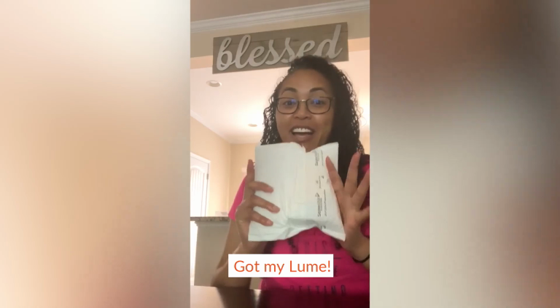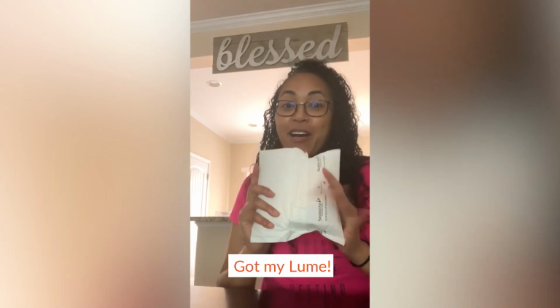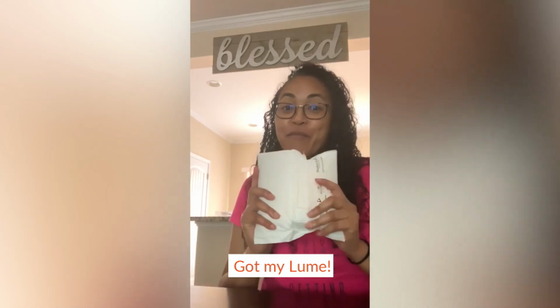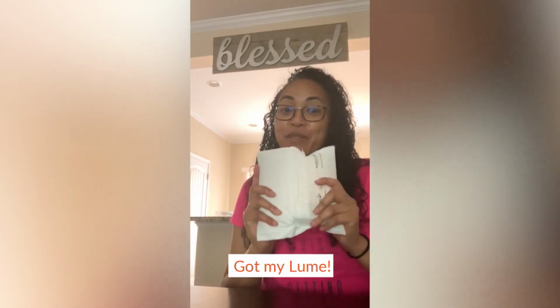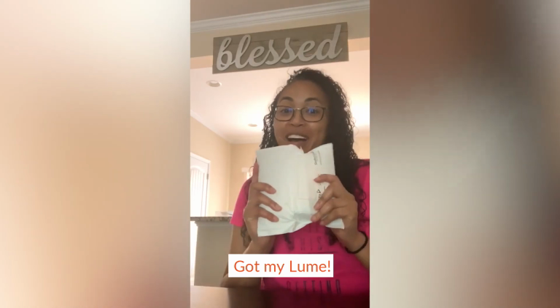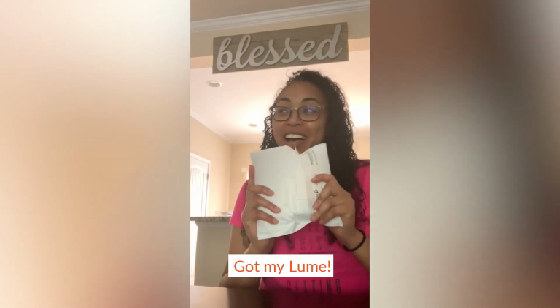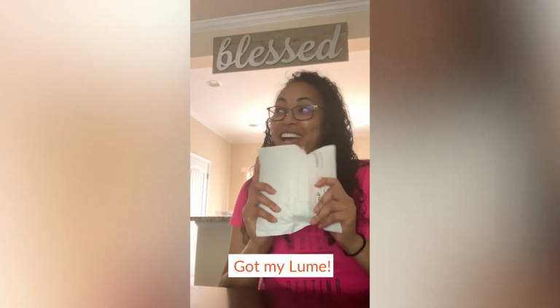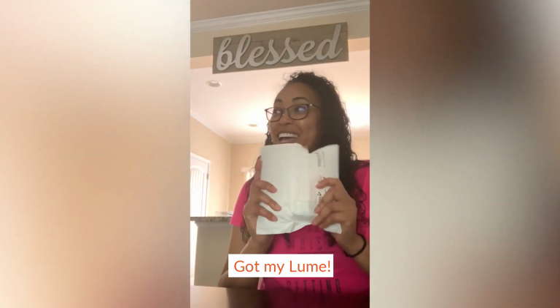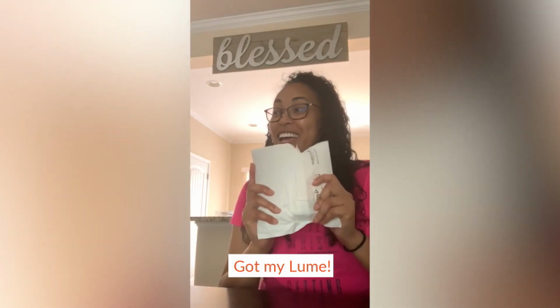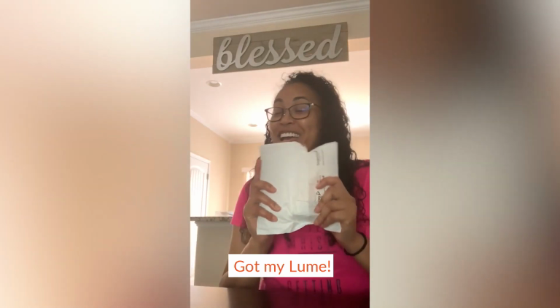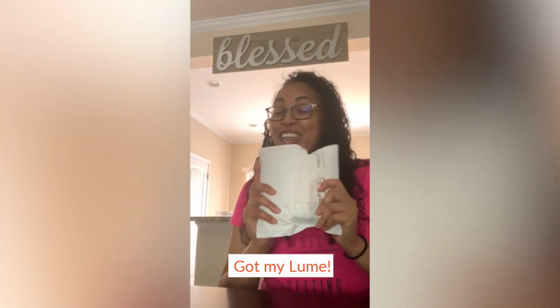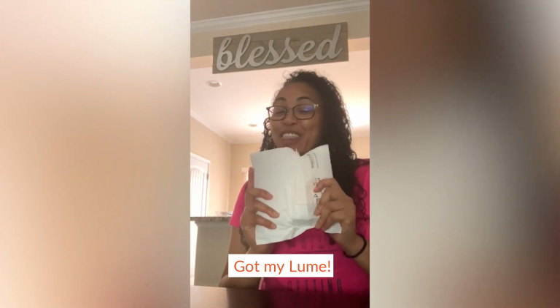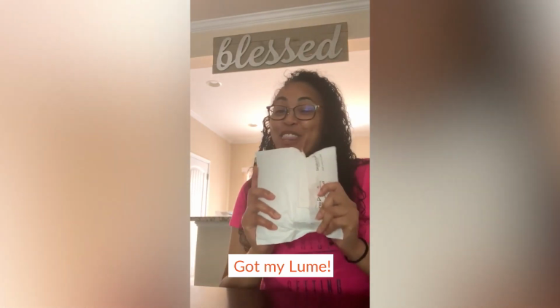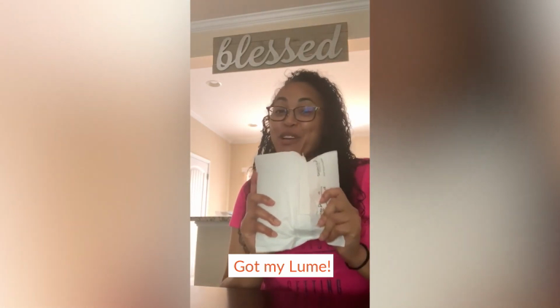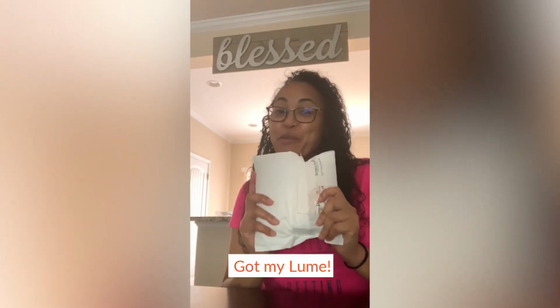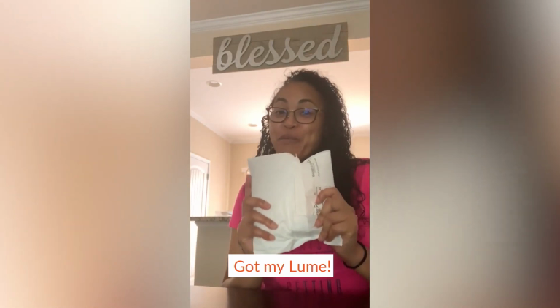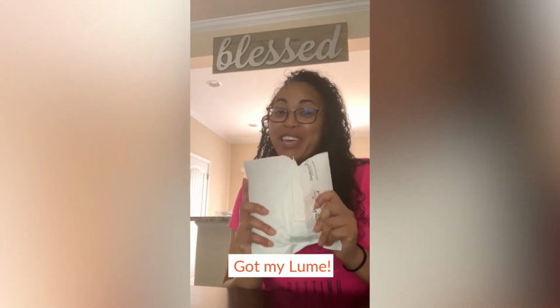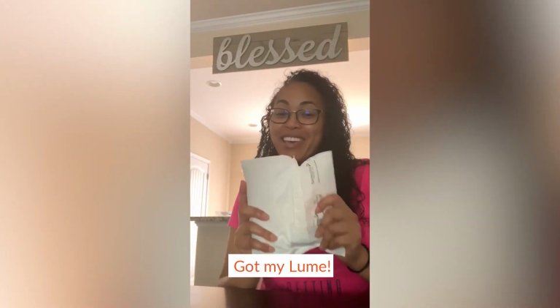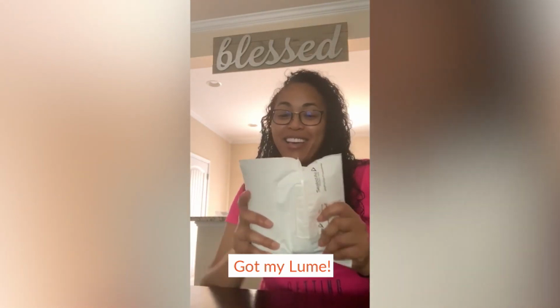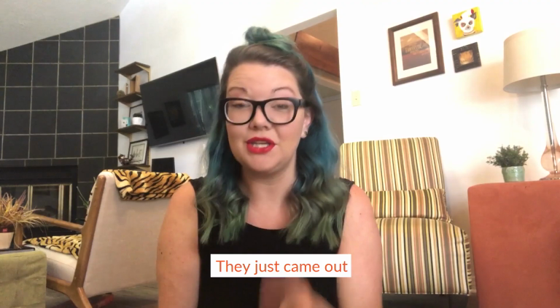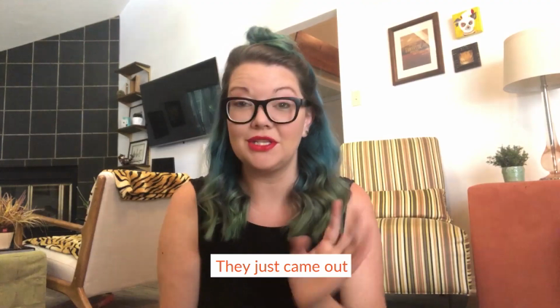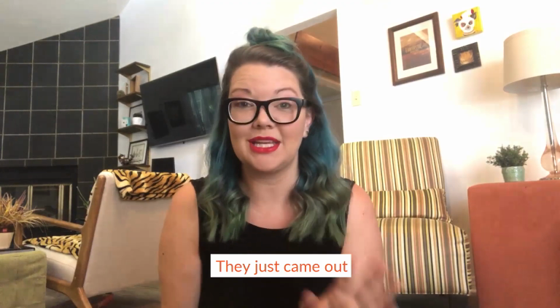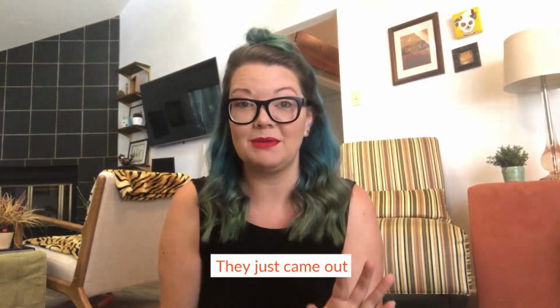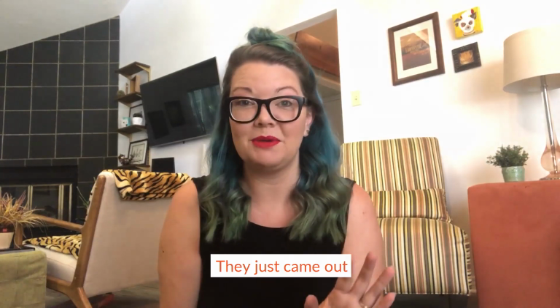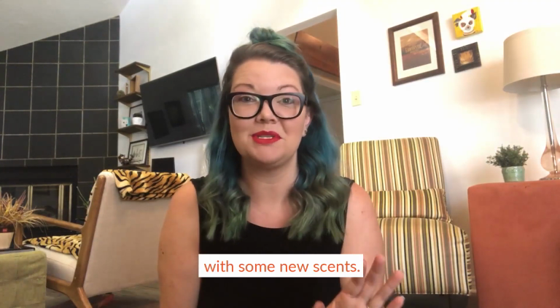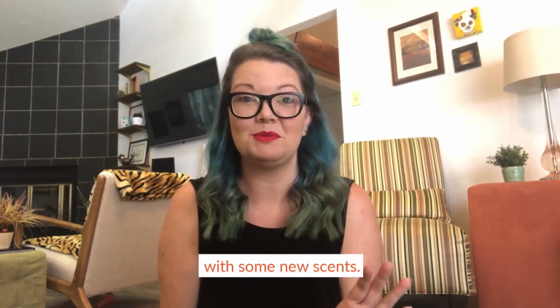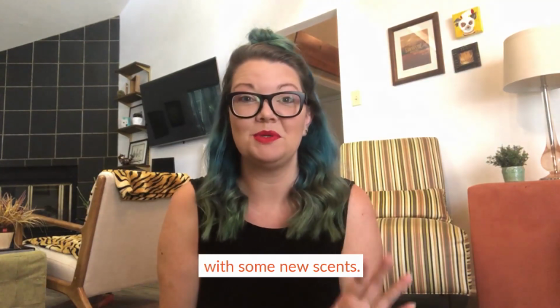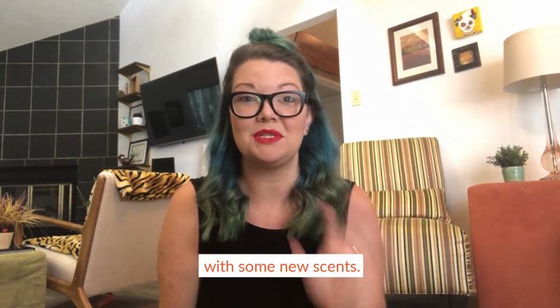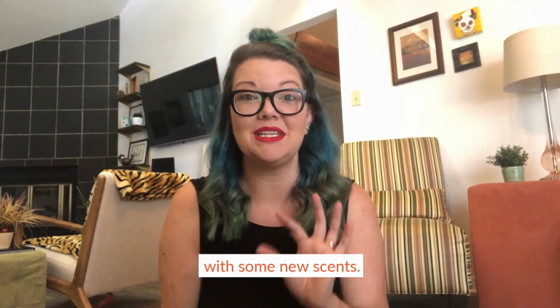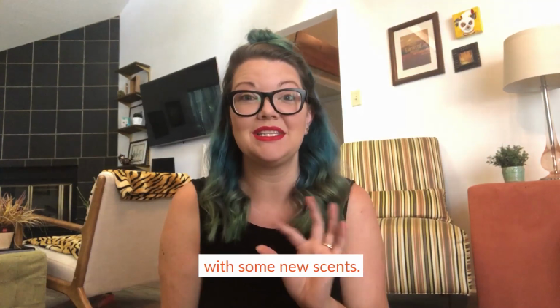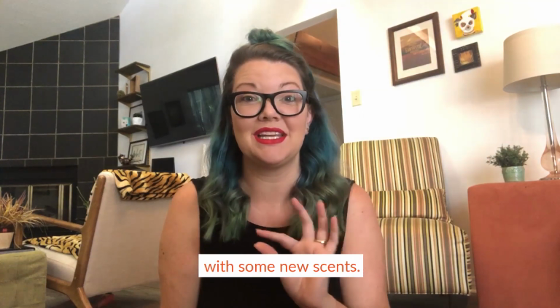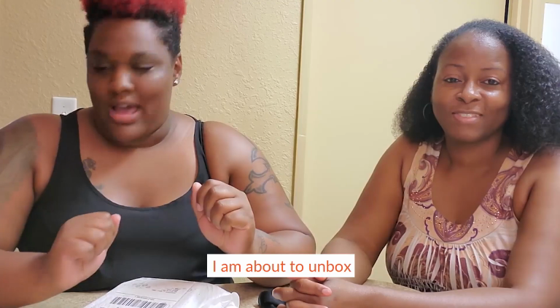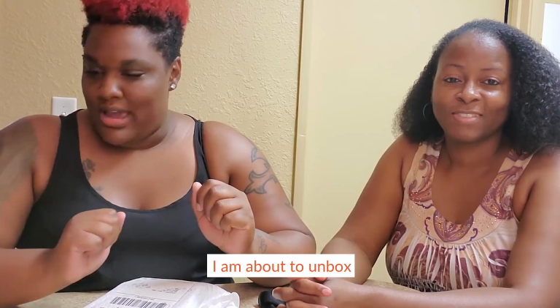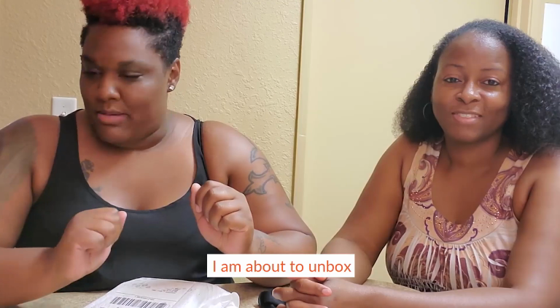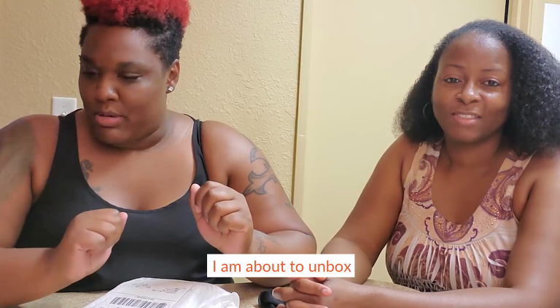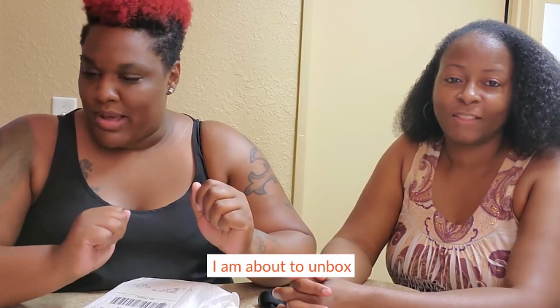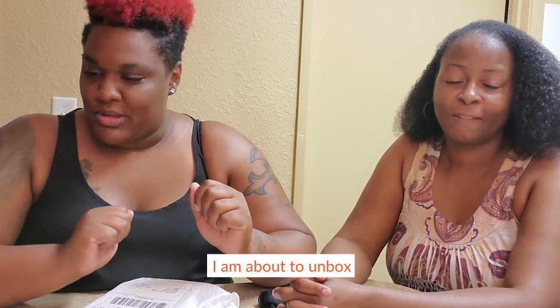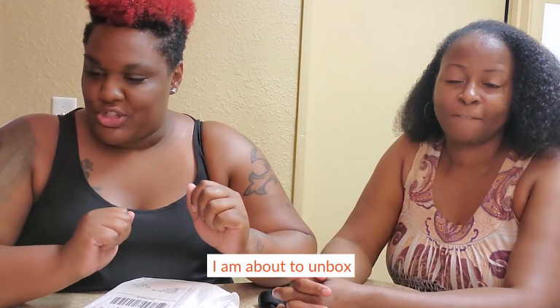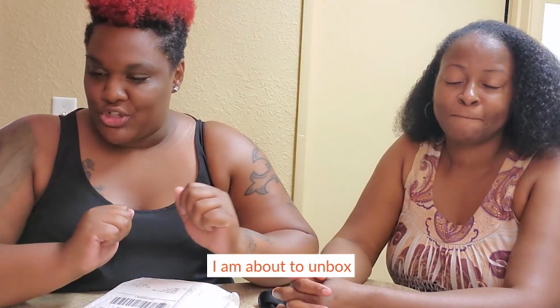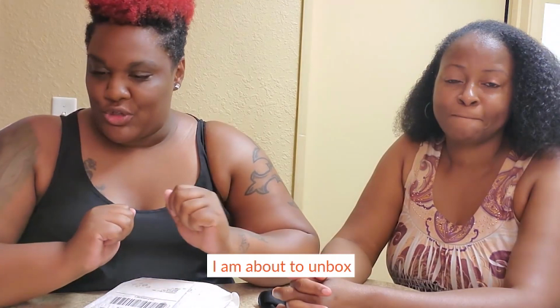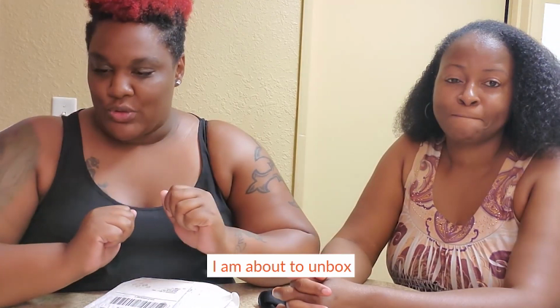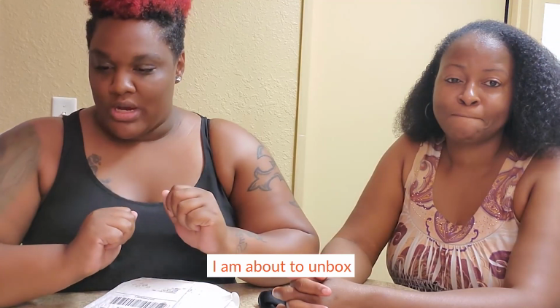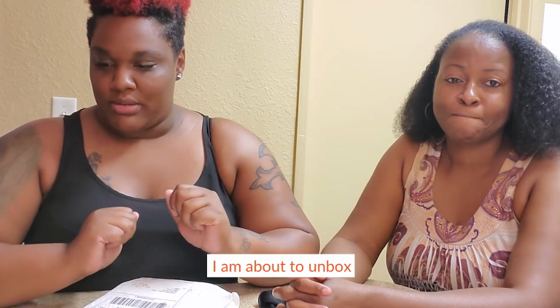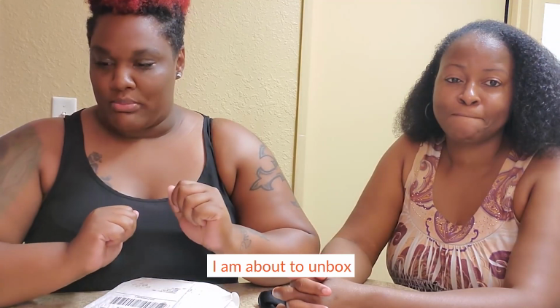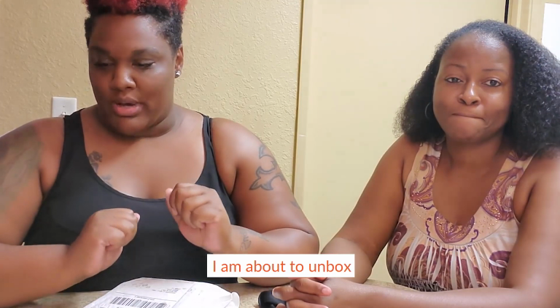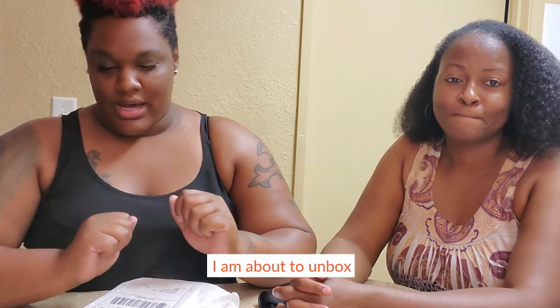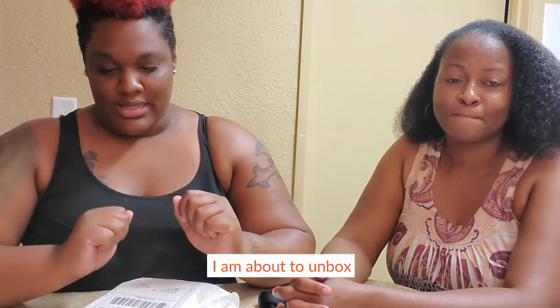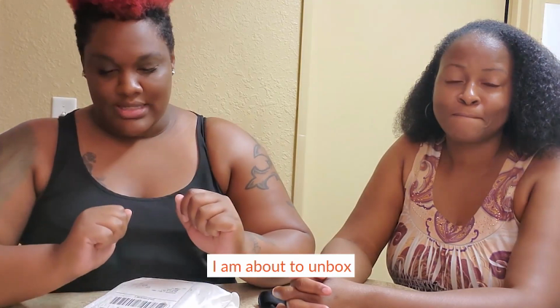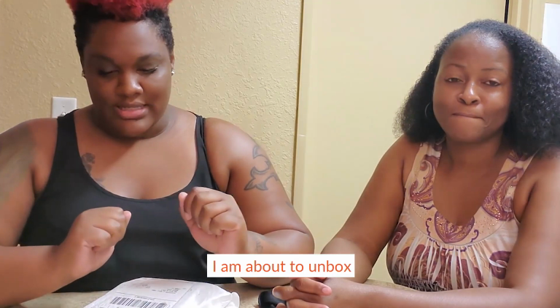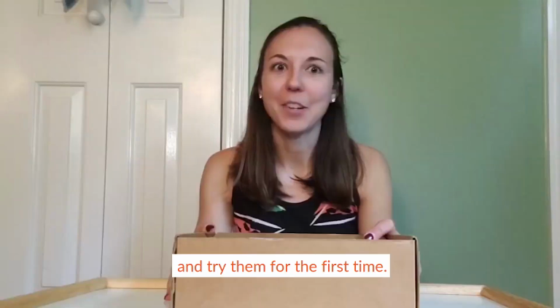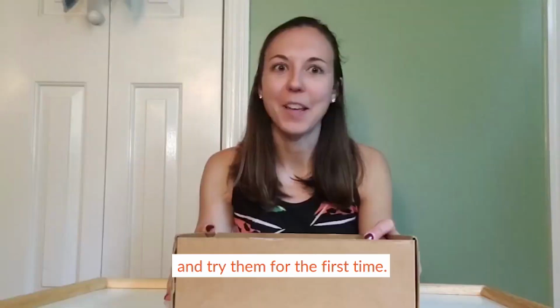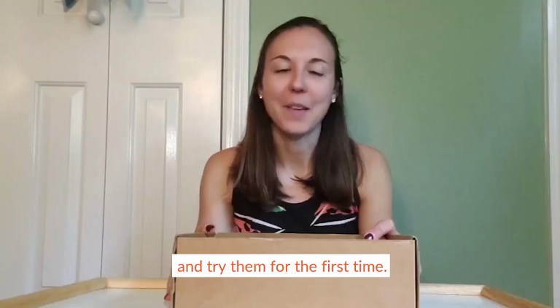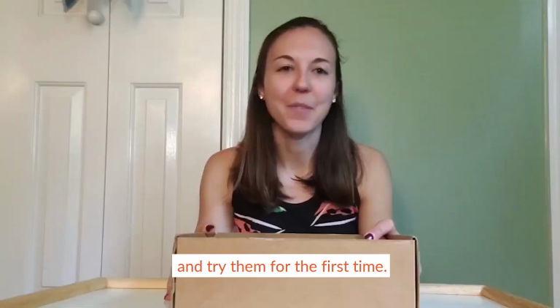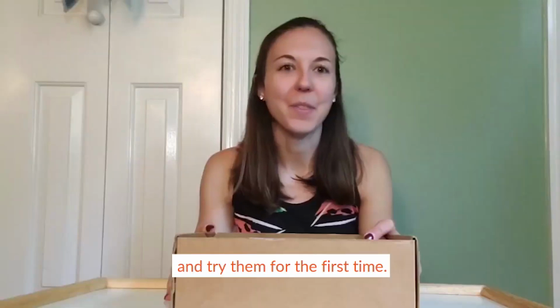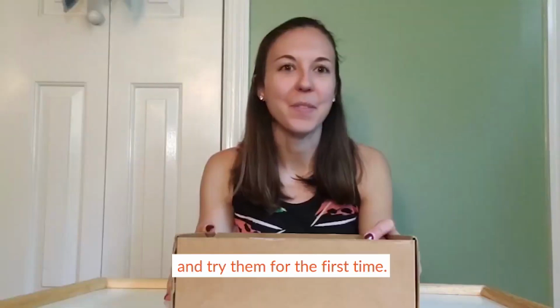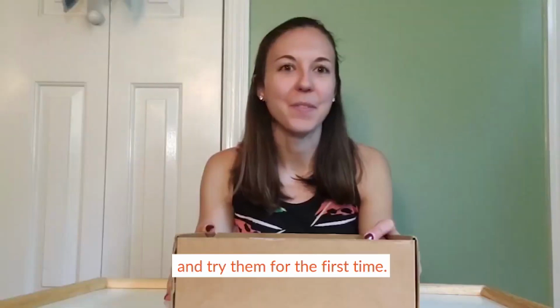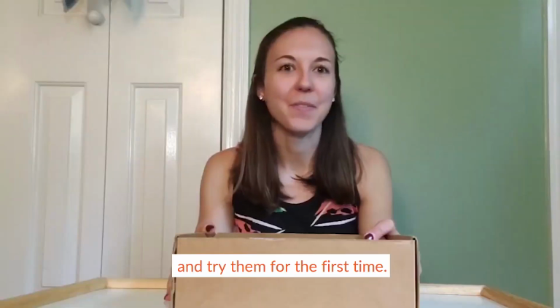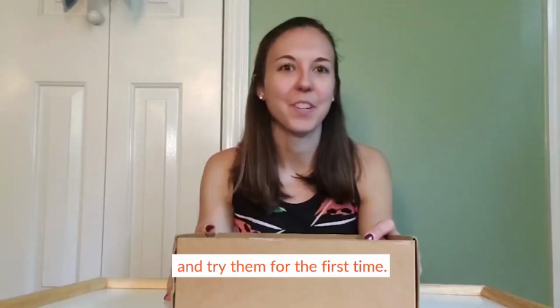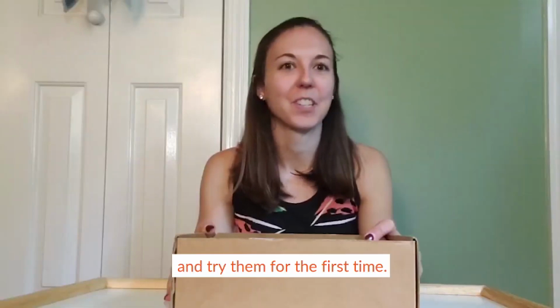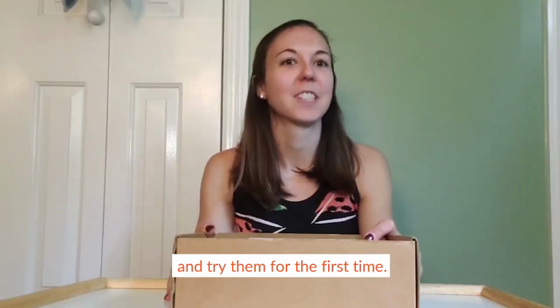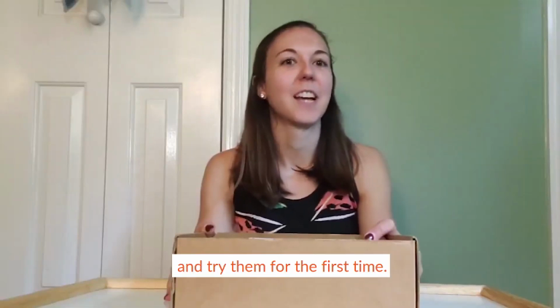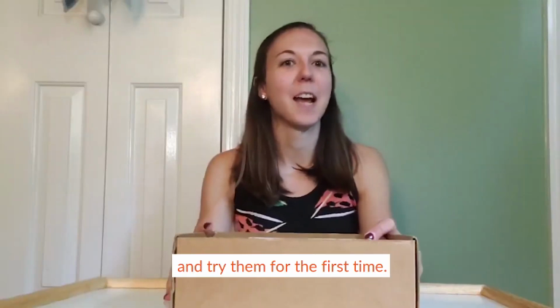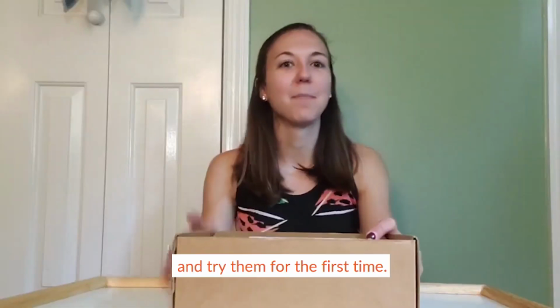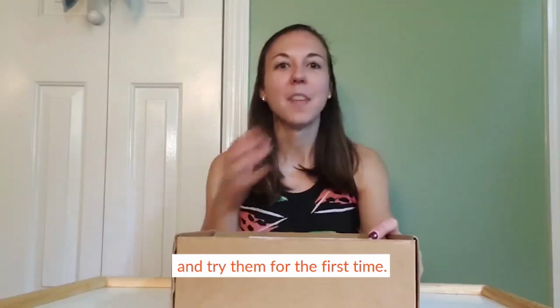Got my Lumi. They just came out with some new scents. I am about to unbox and try them for the first time.